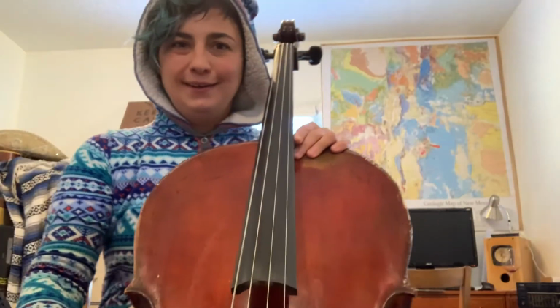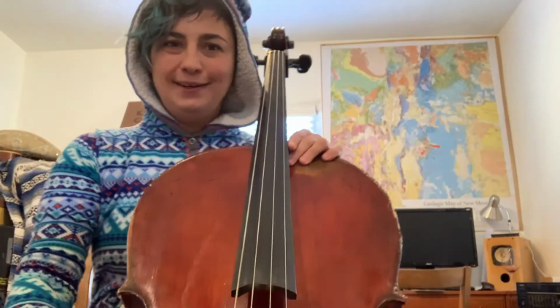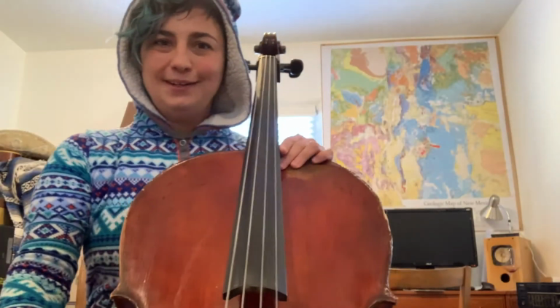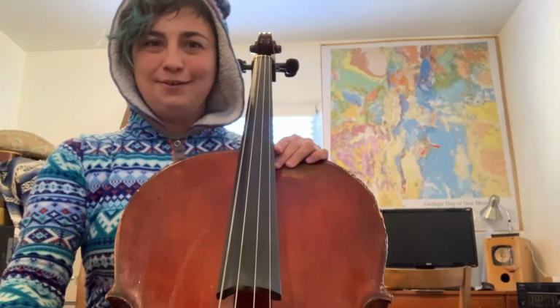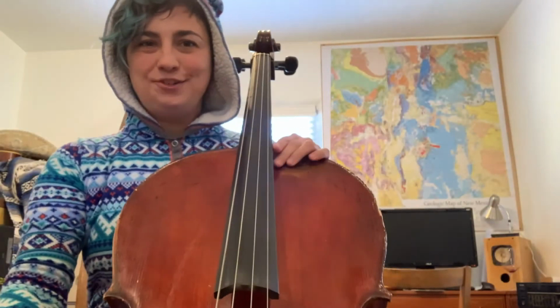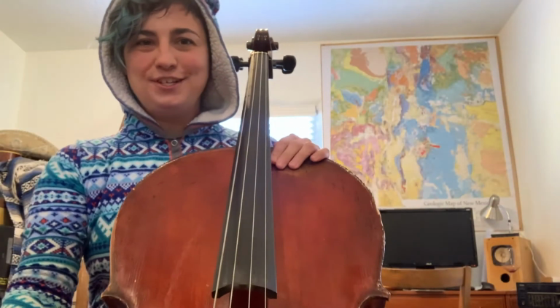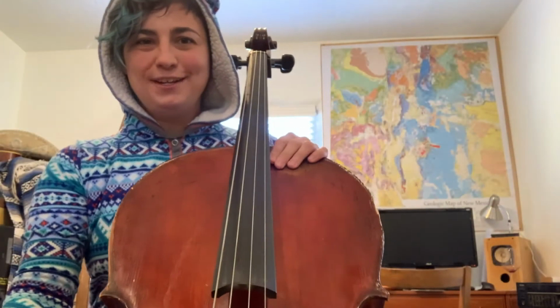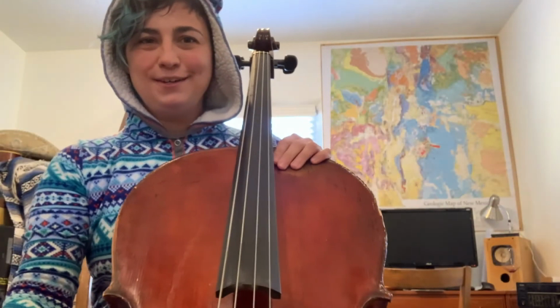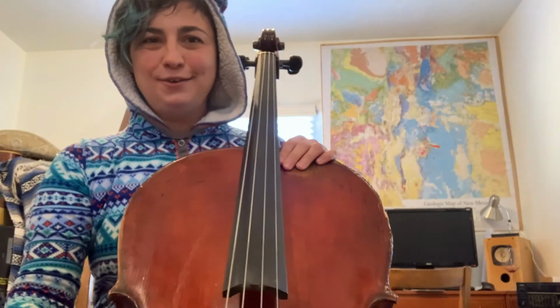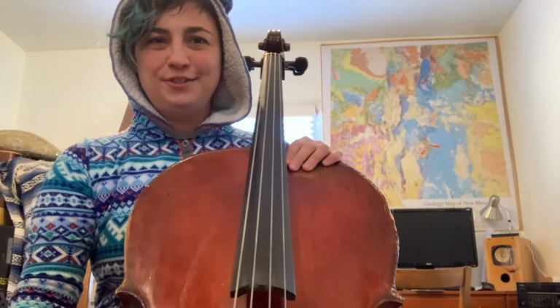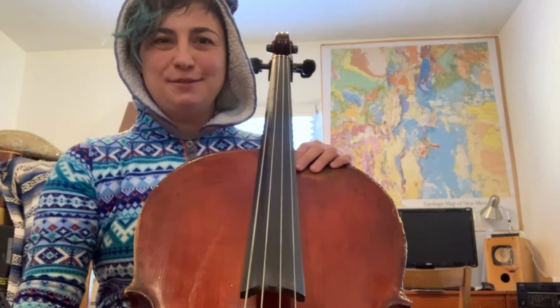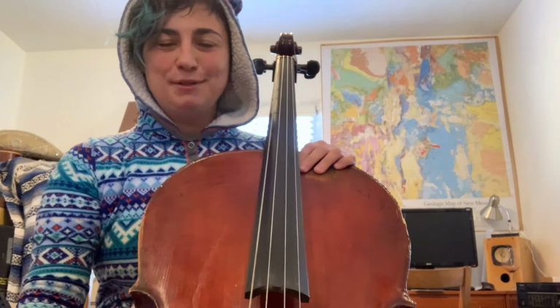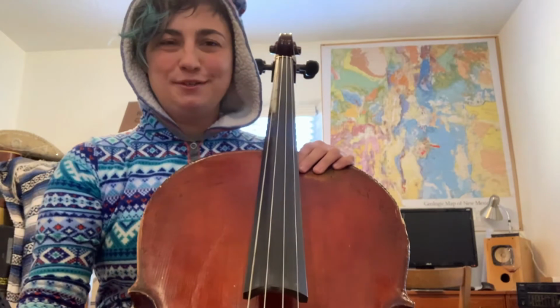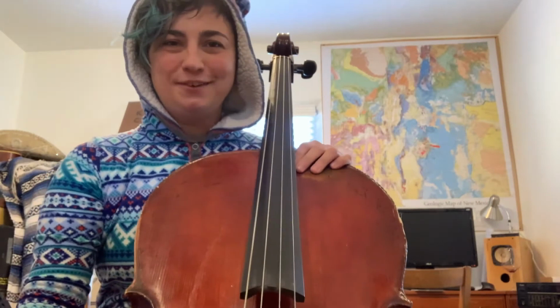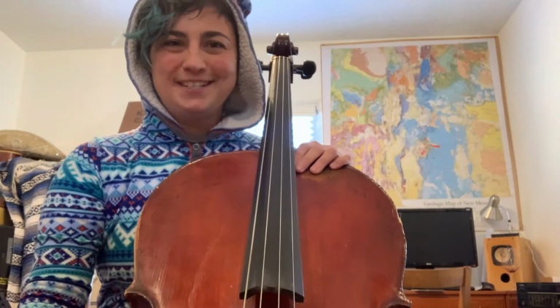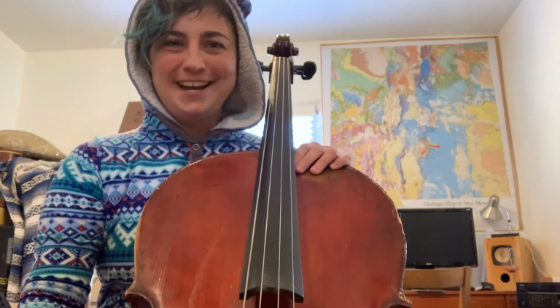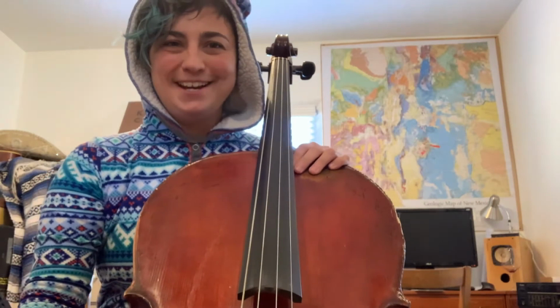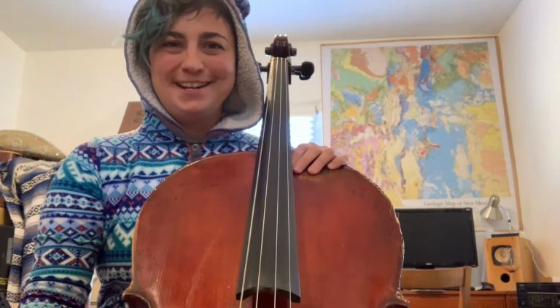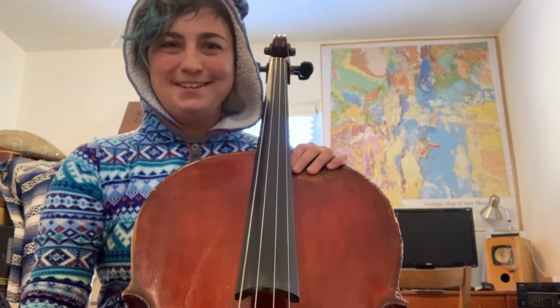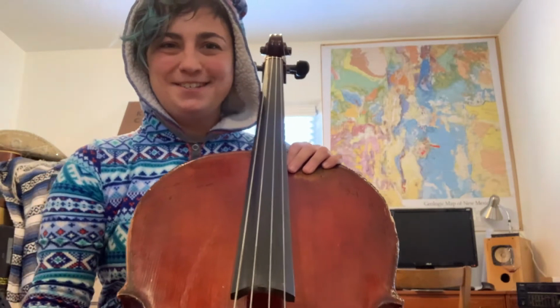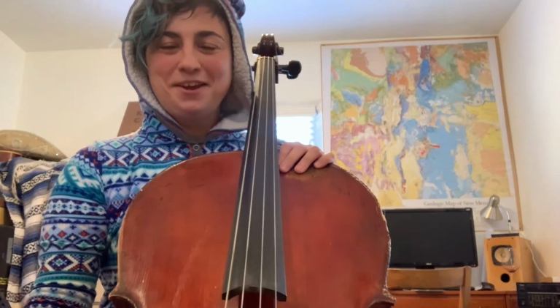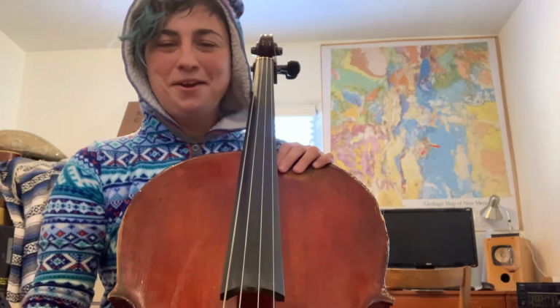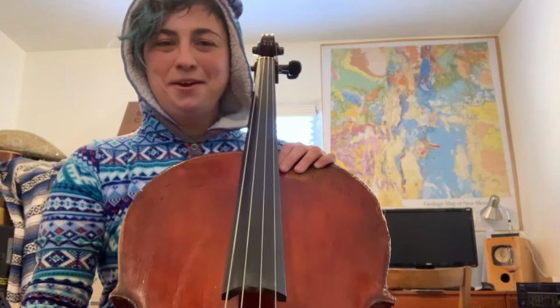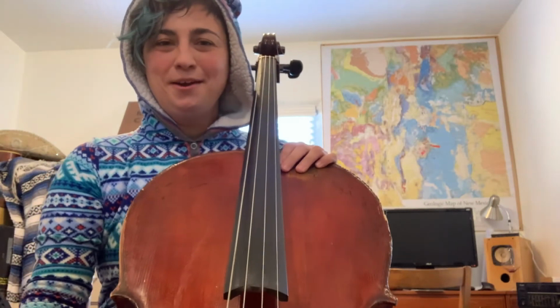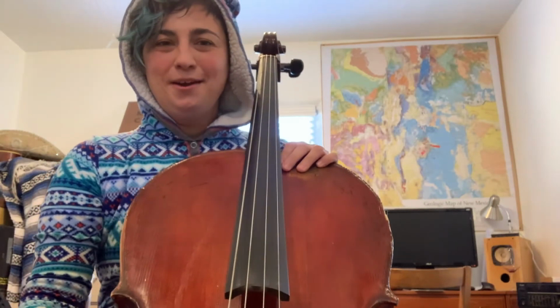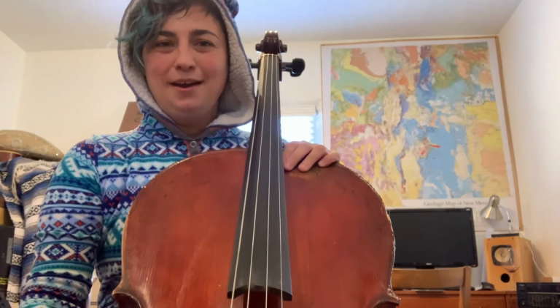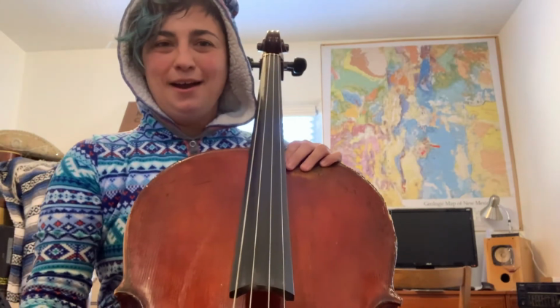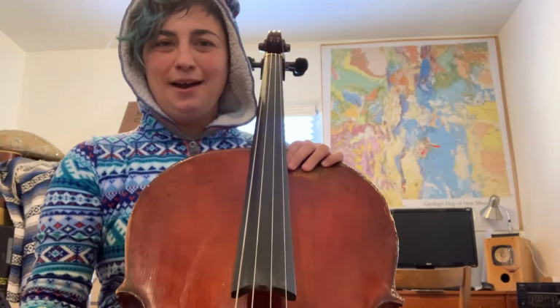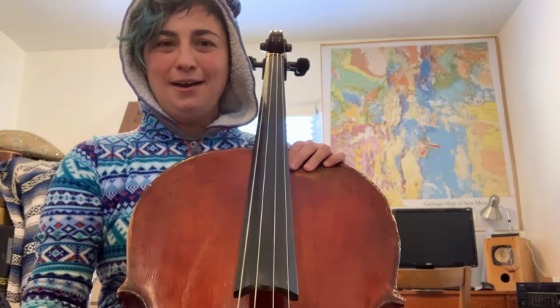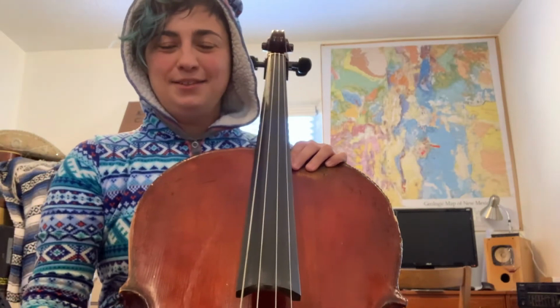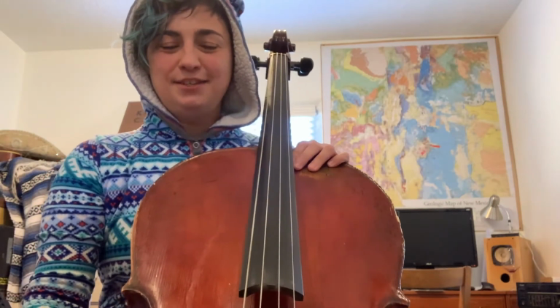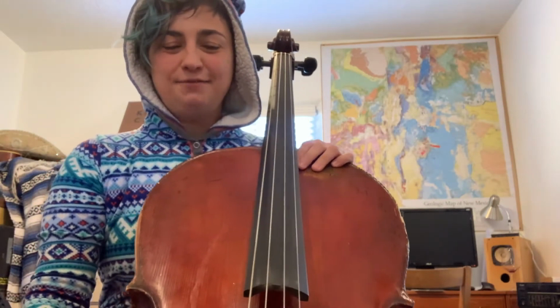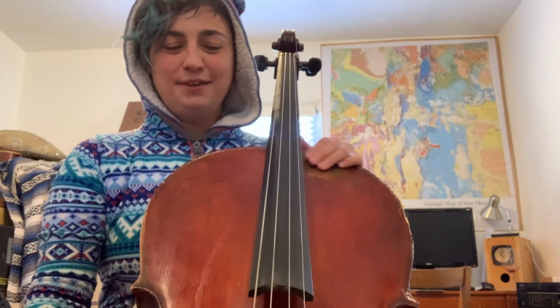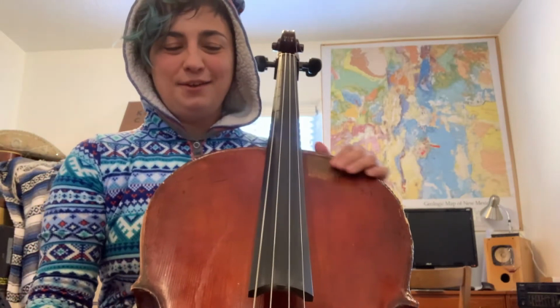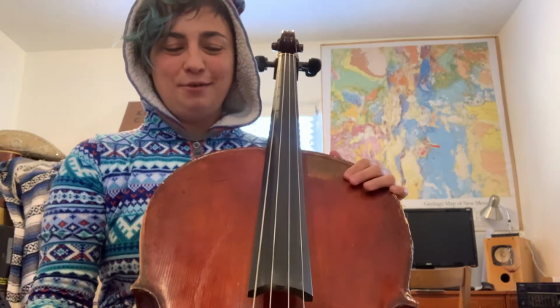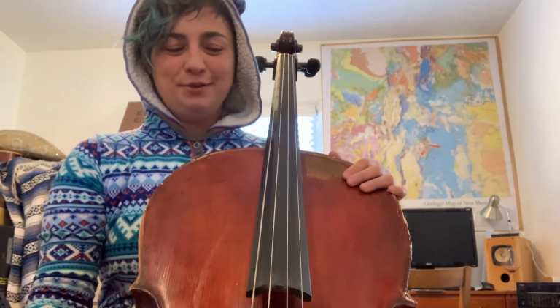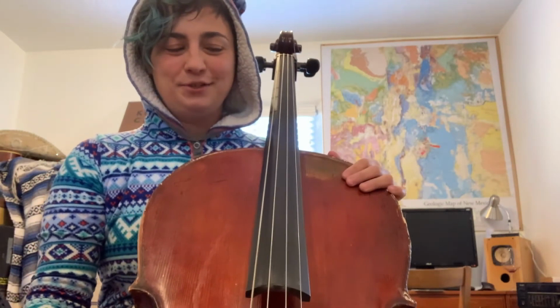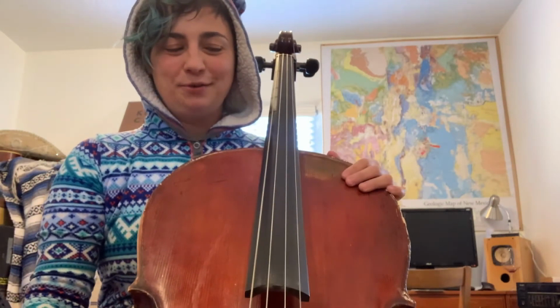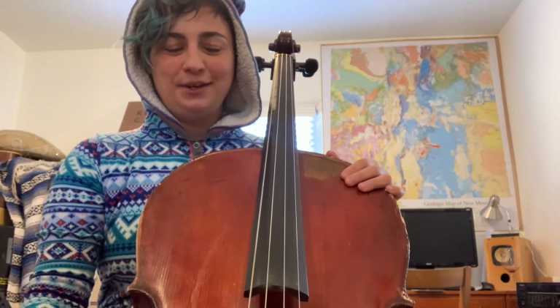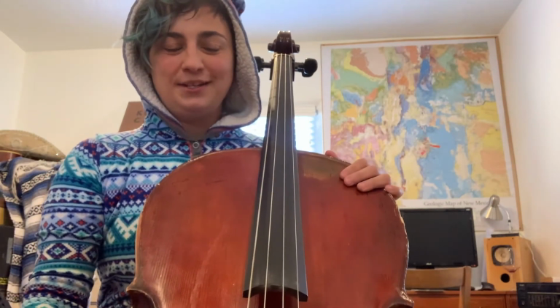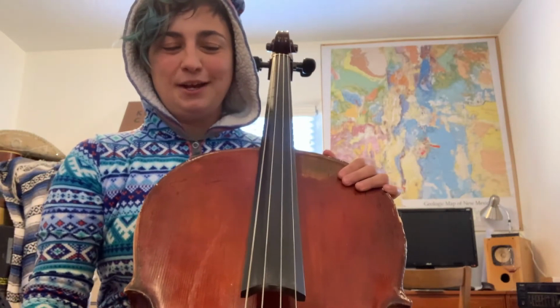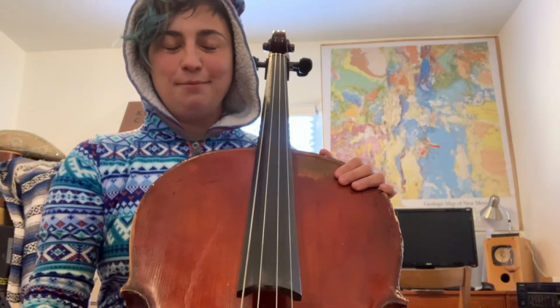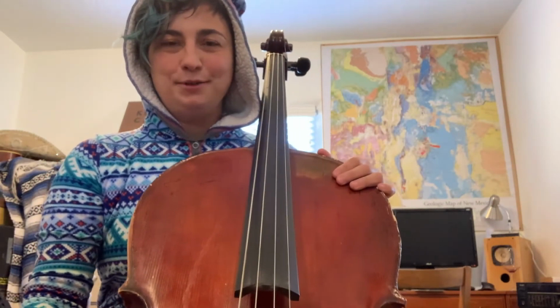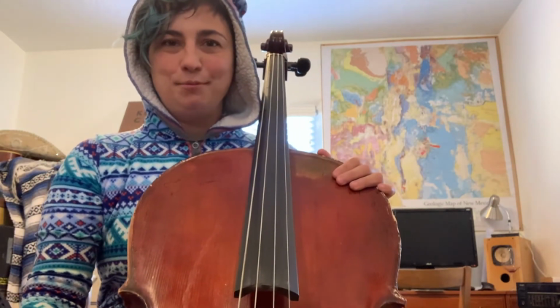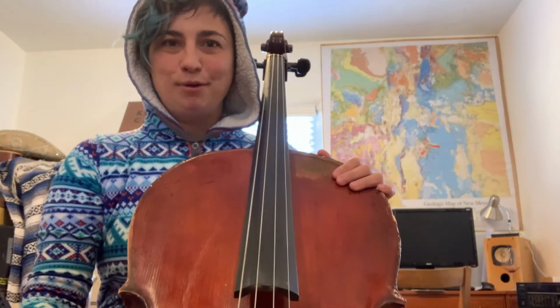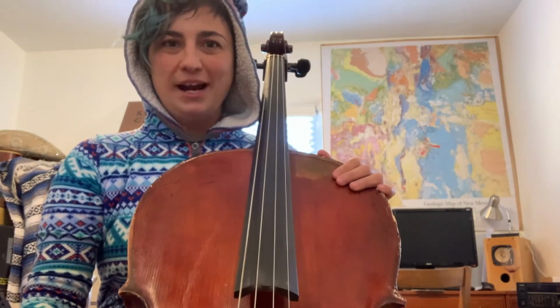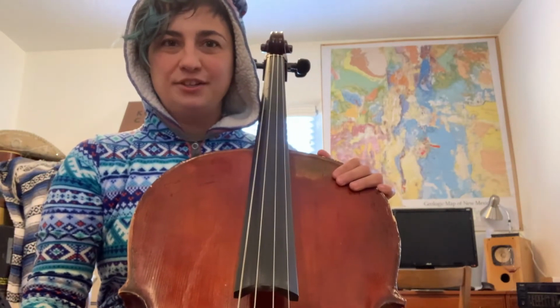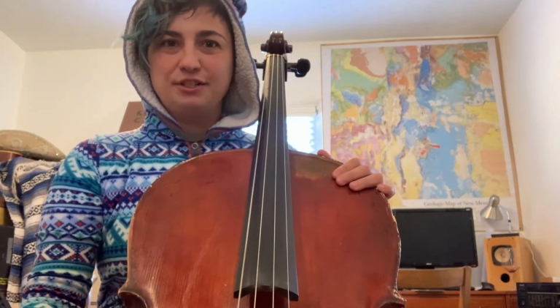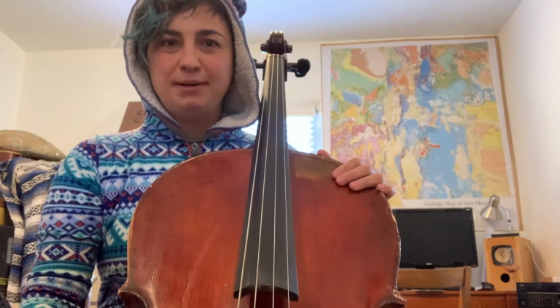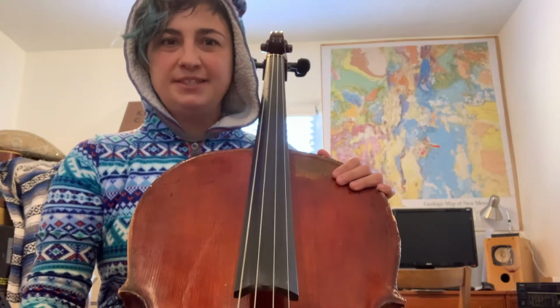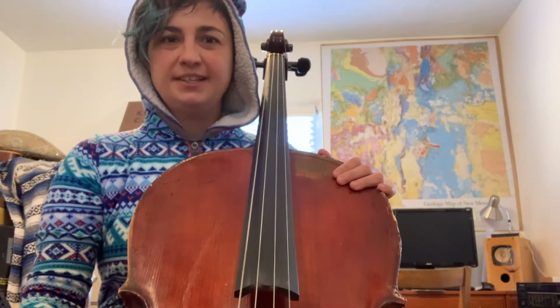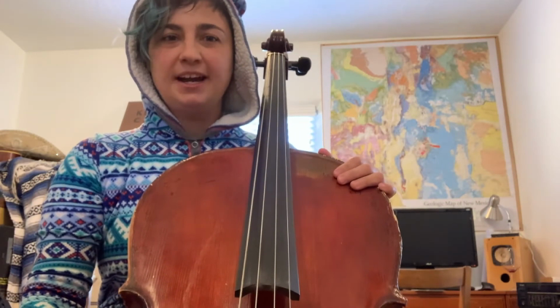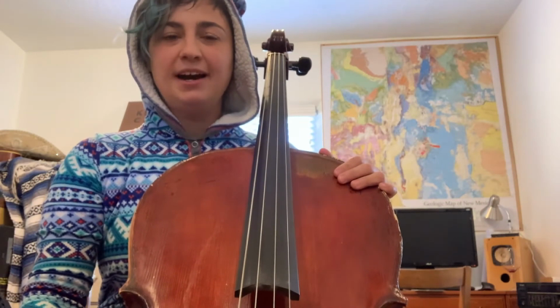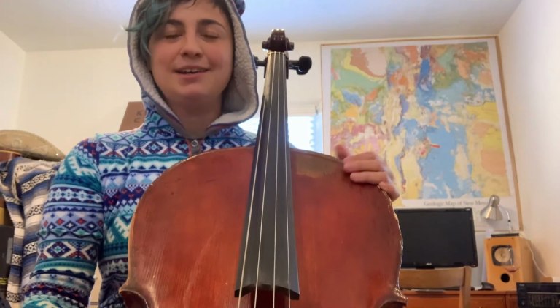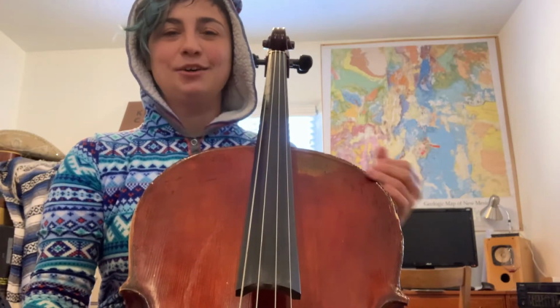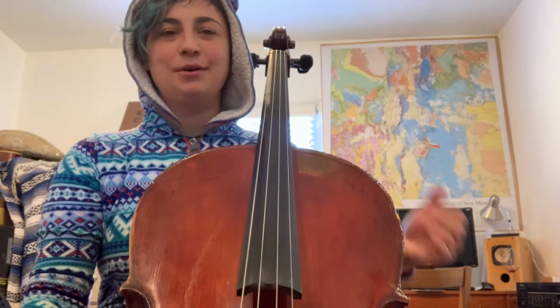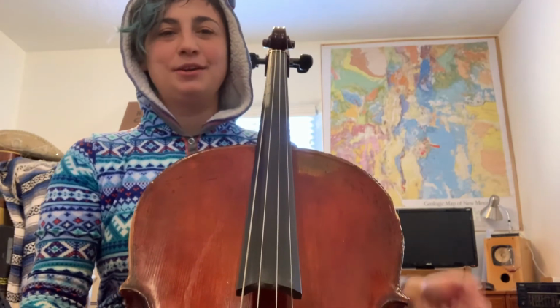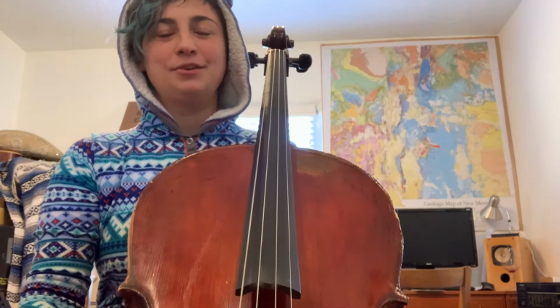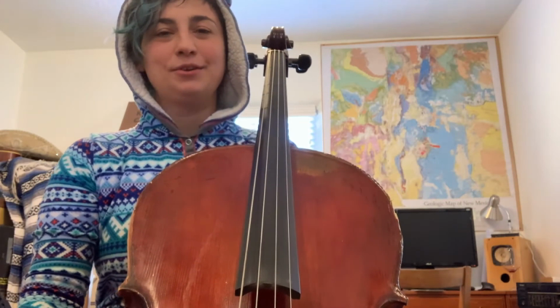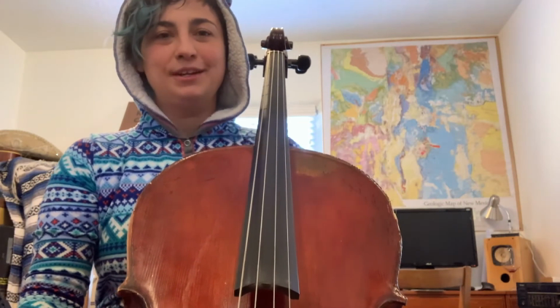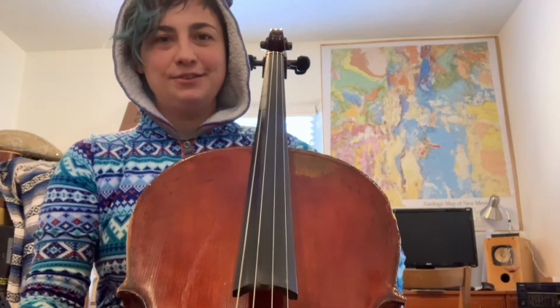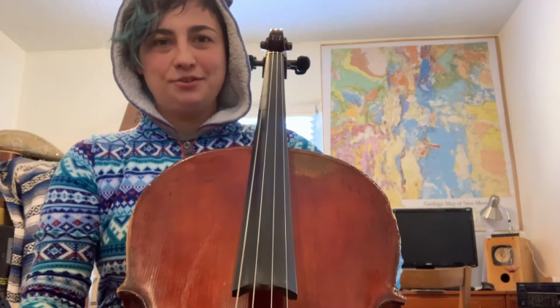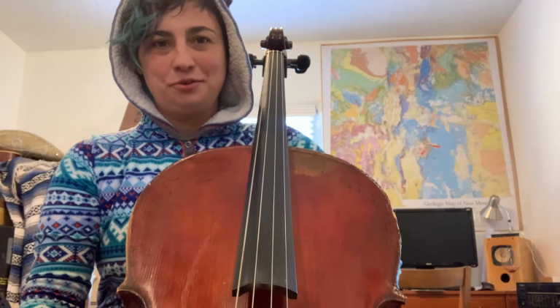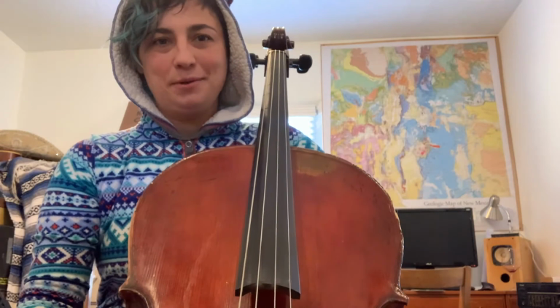Hello cellos, it's Ms. Phaetides. This video is going to help you practice pizzicato on your instrument.